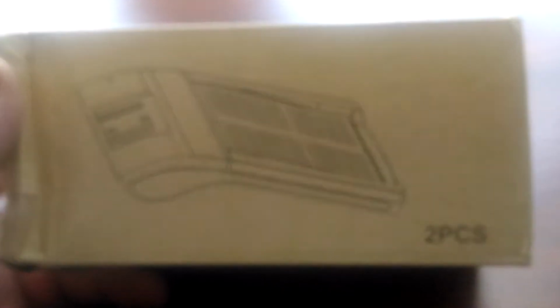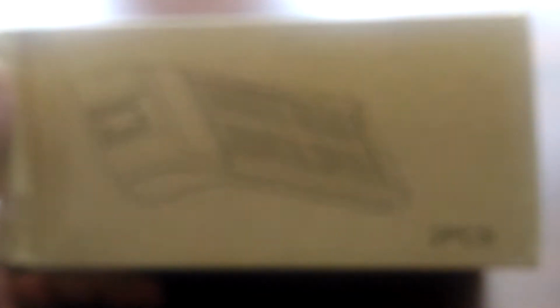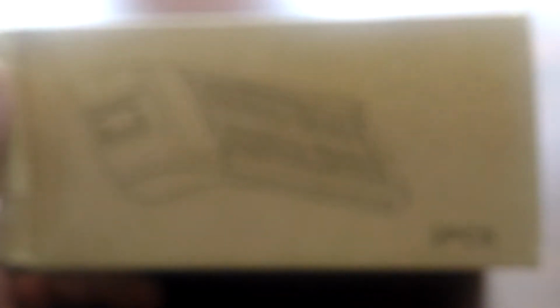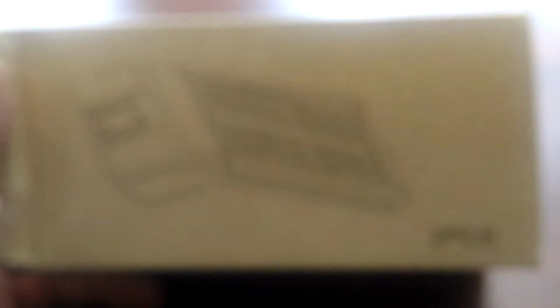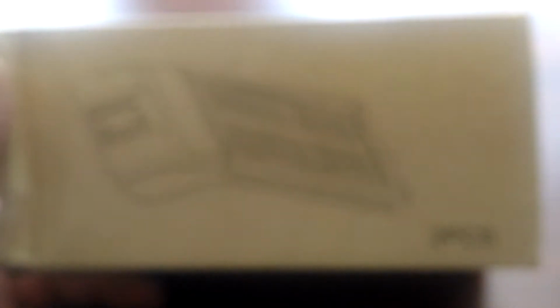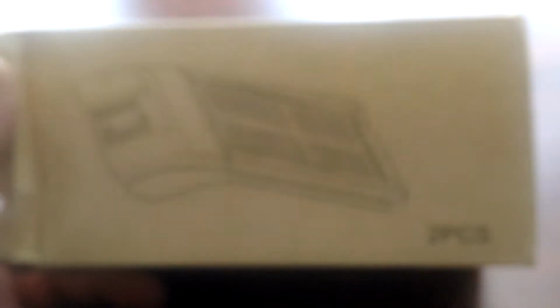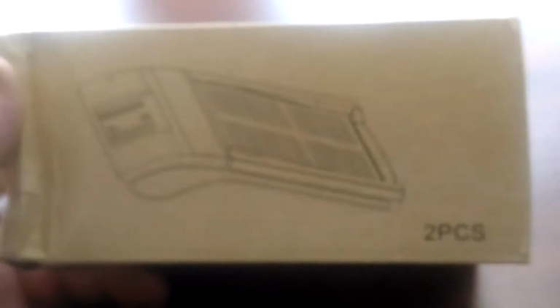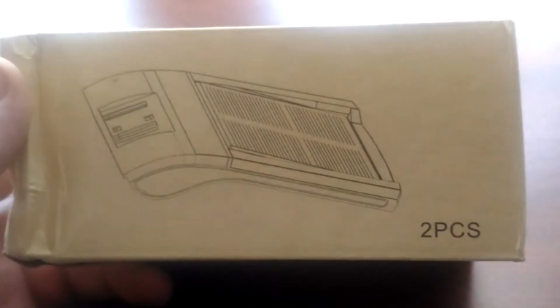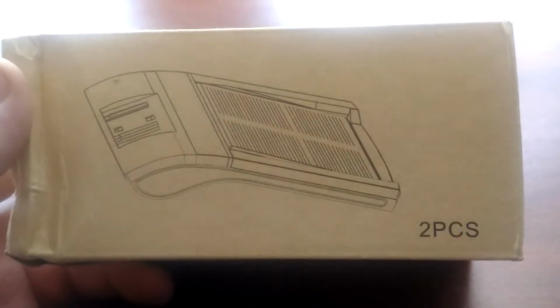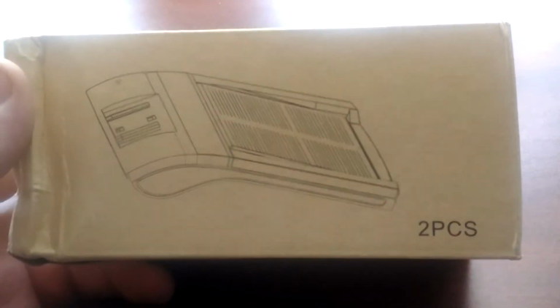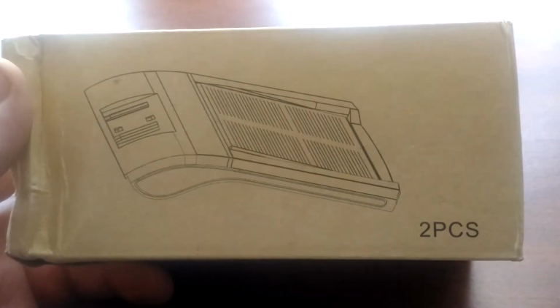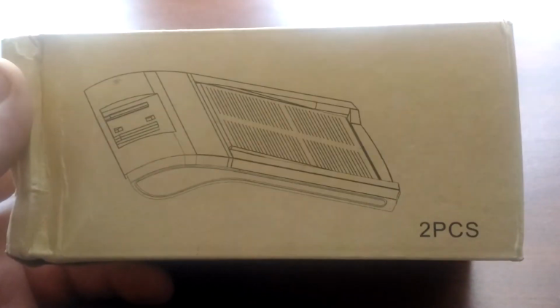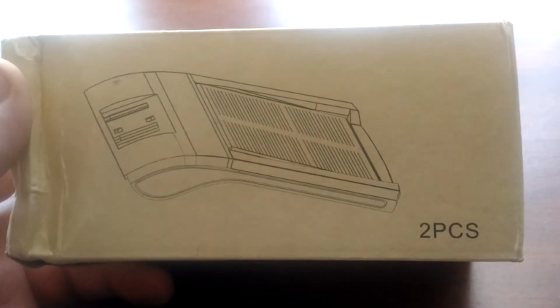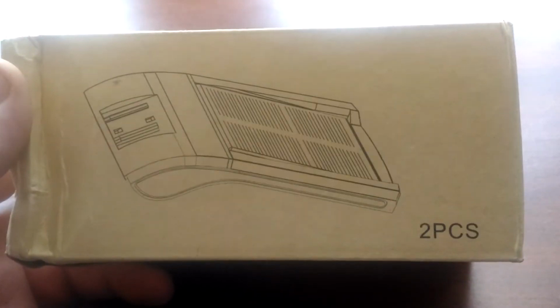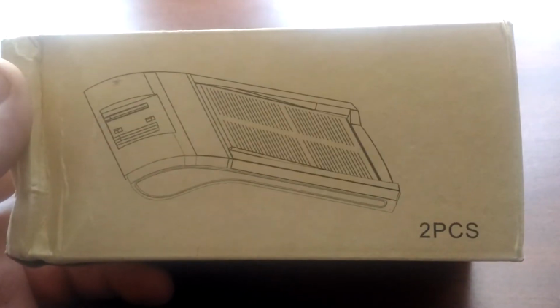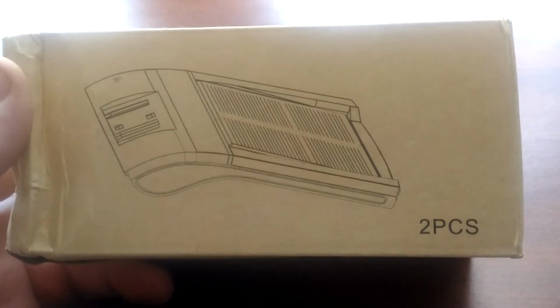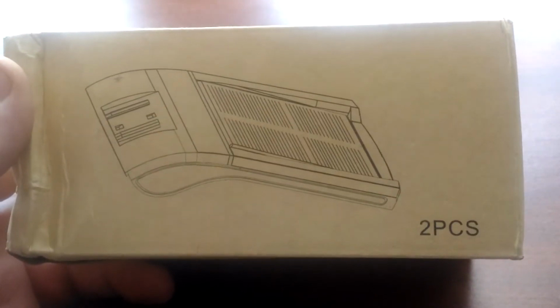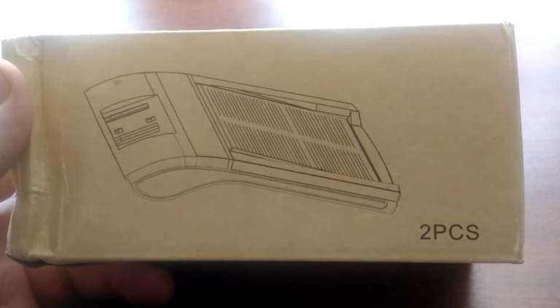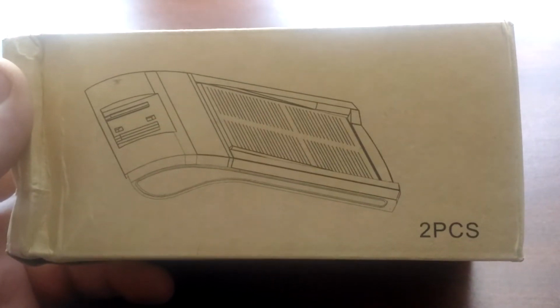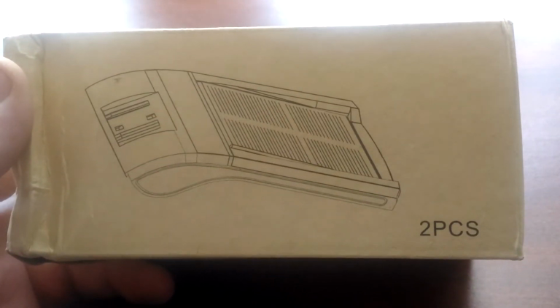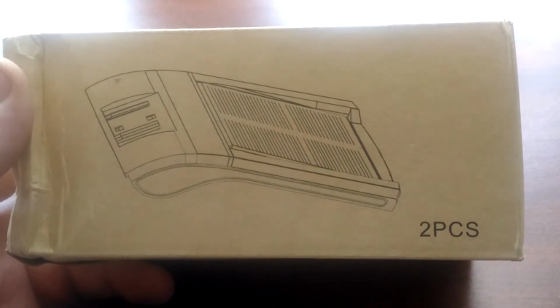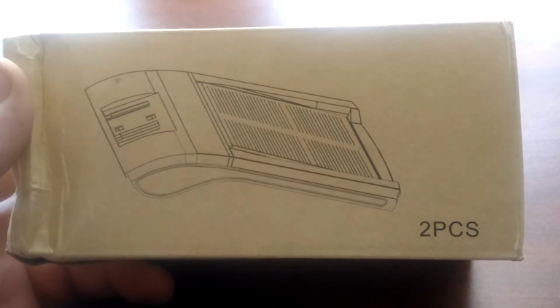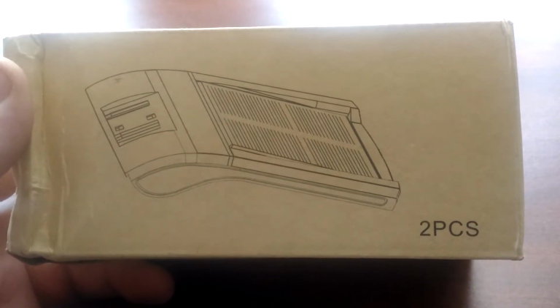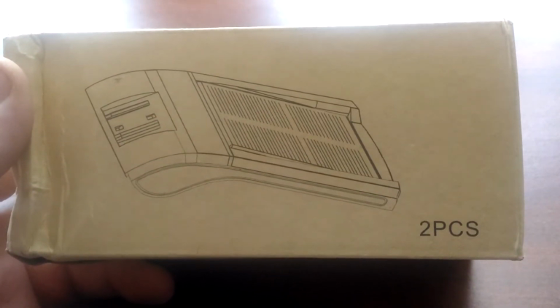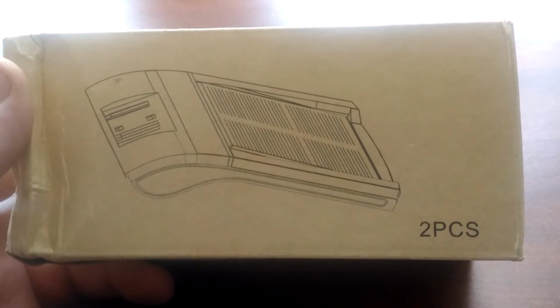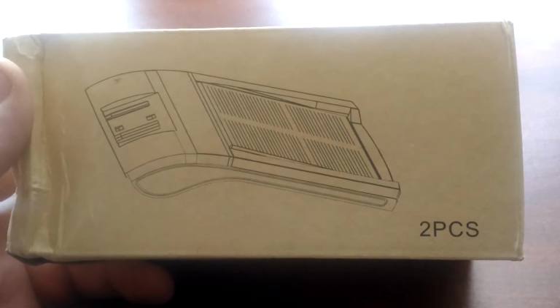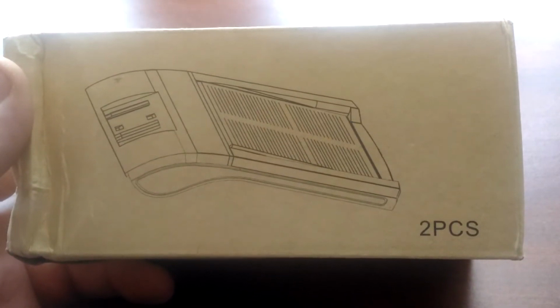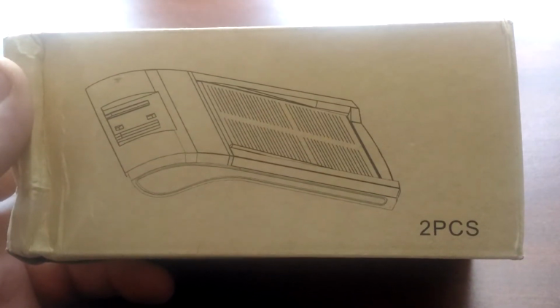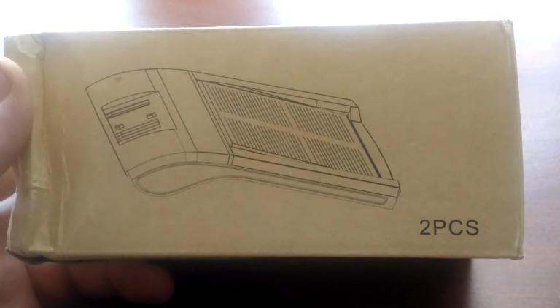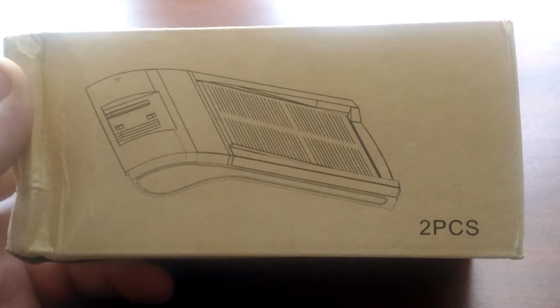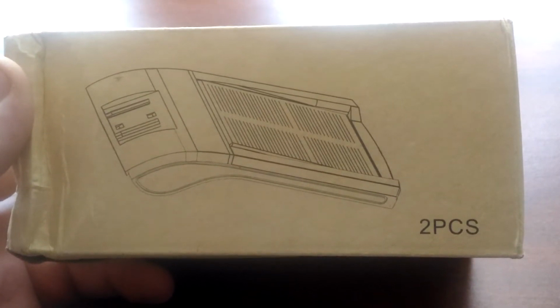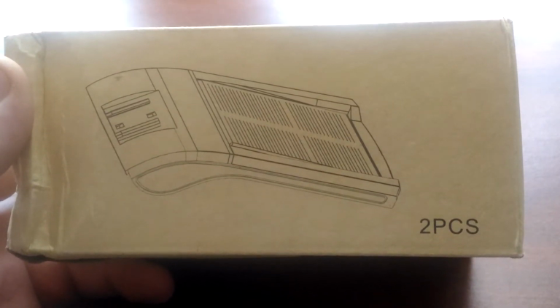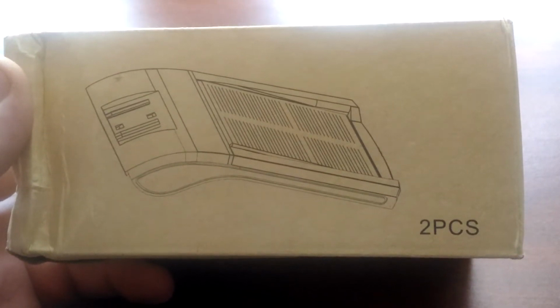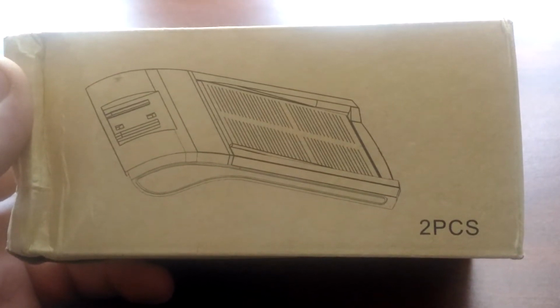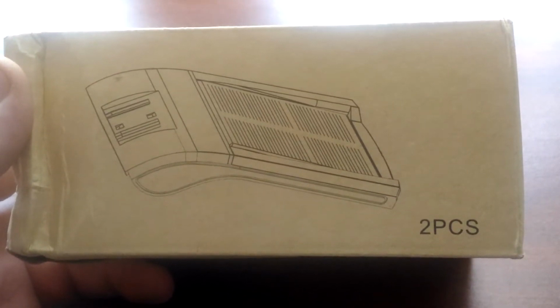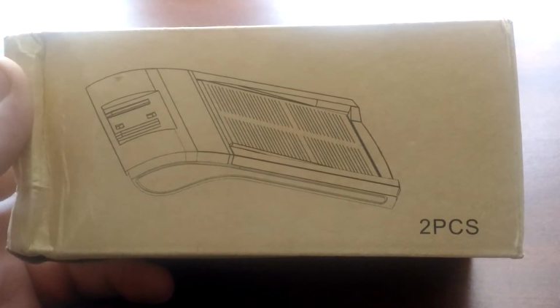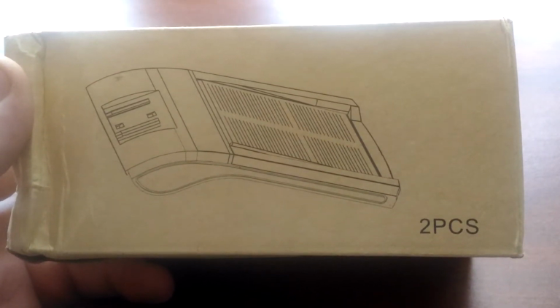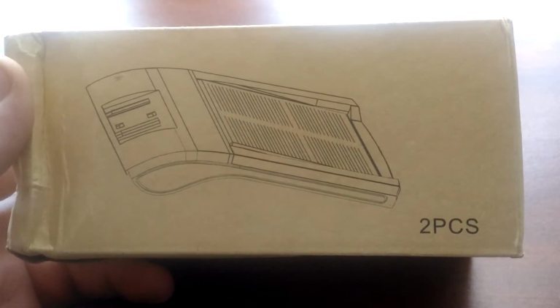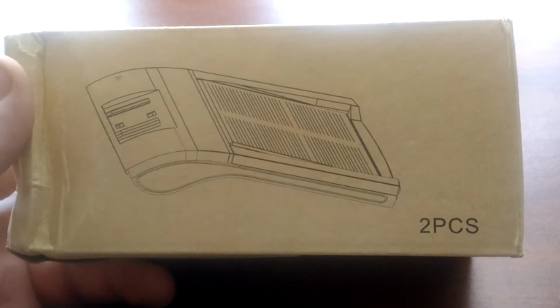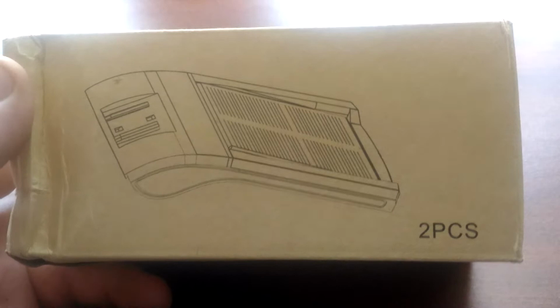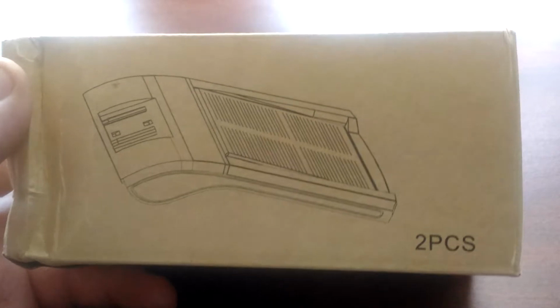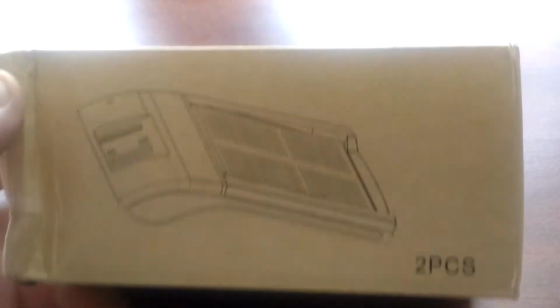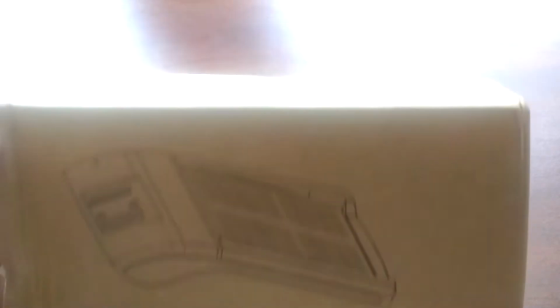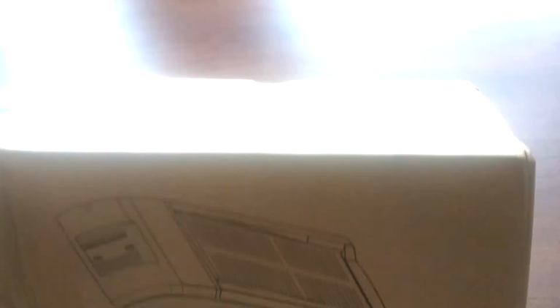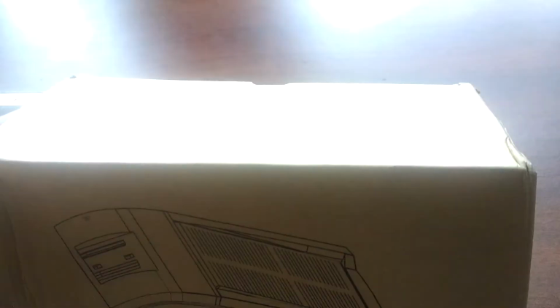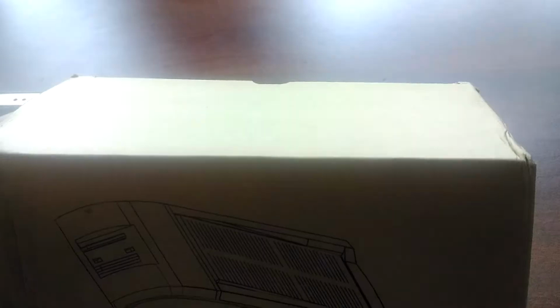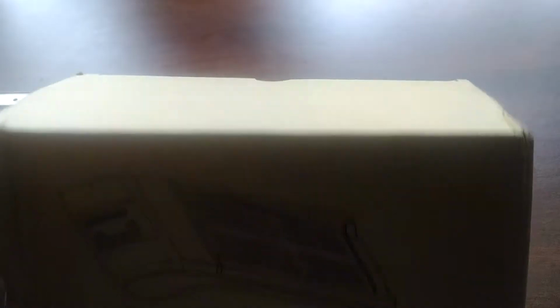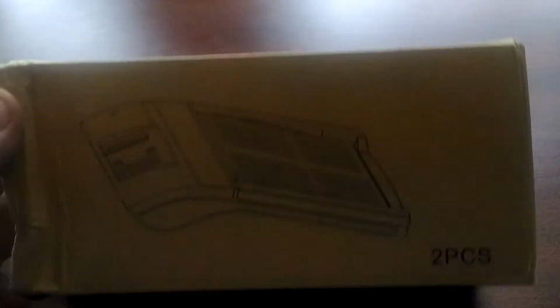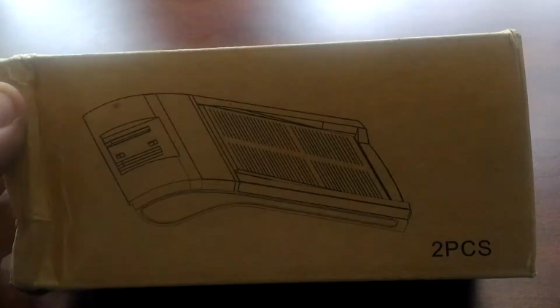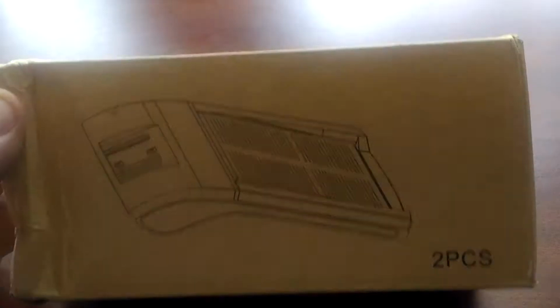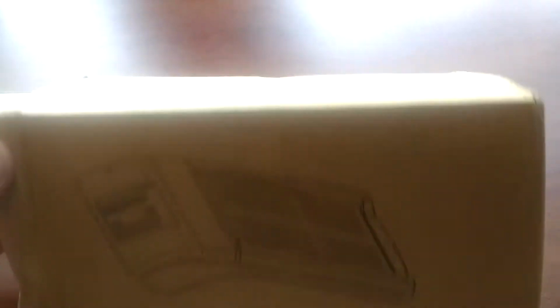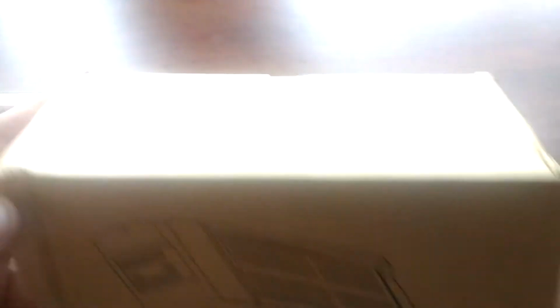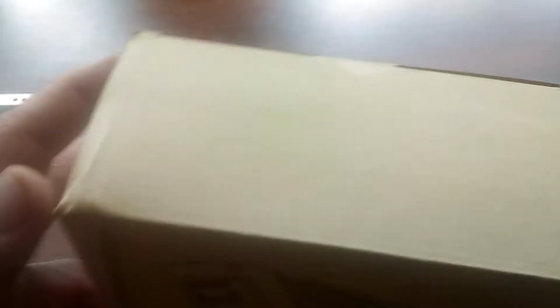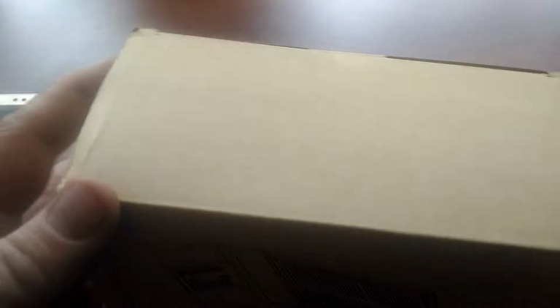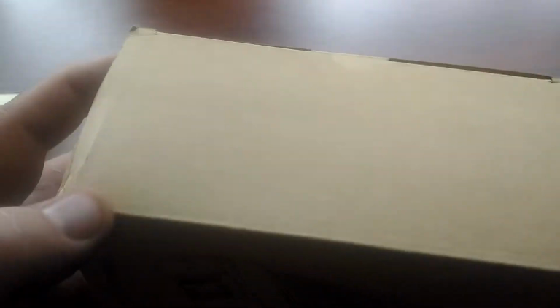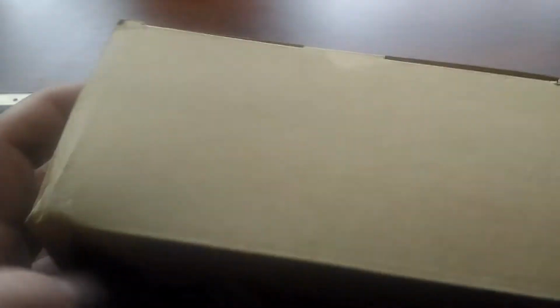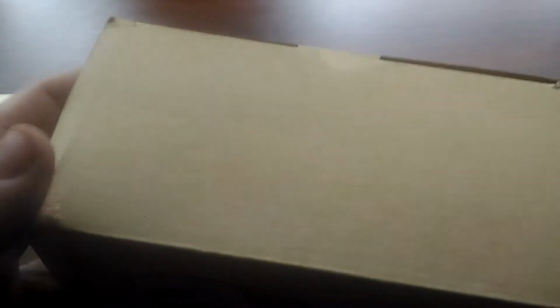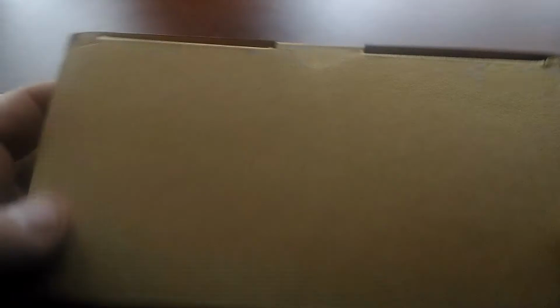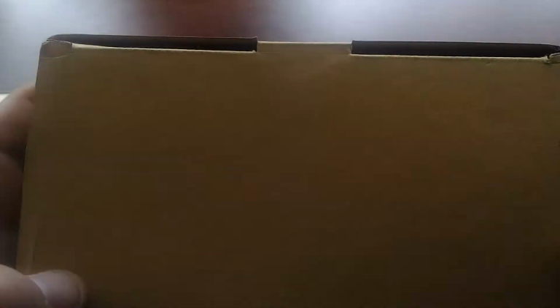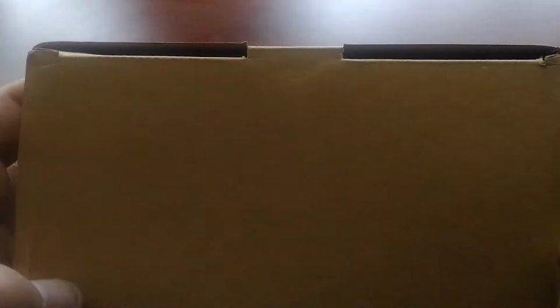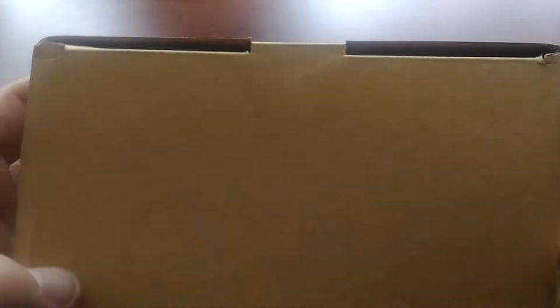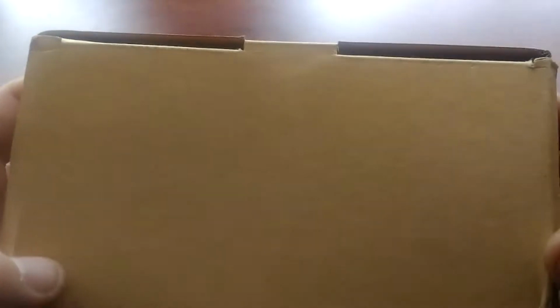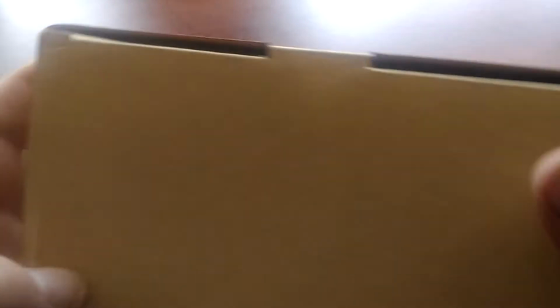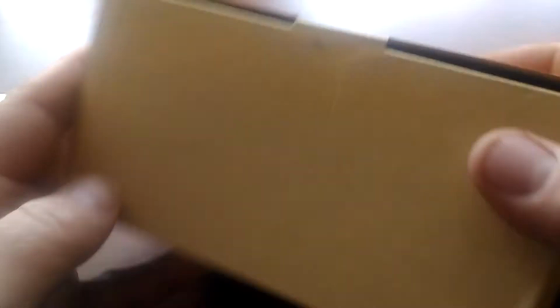Alright guys, I'm back again here doing another Amazon review. Gonna be a couple solar lights that cost about $25 for a two-pack.